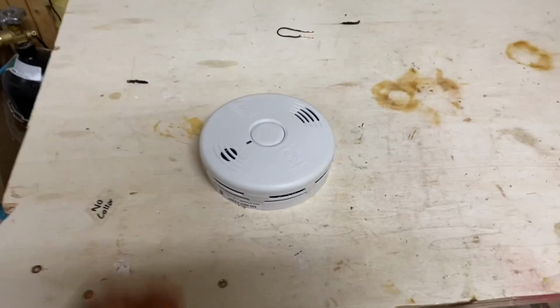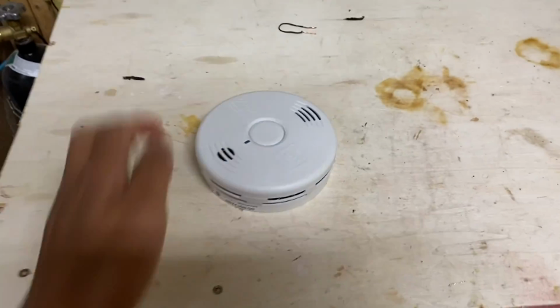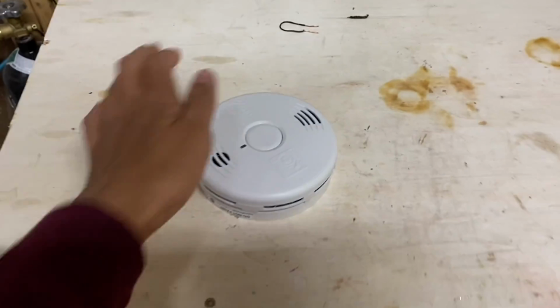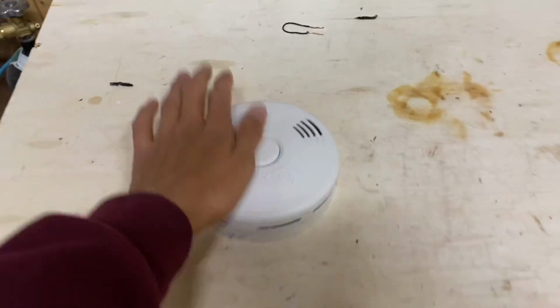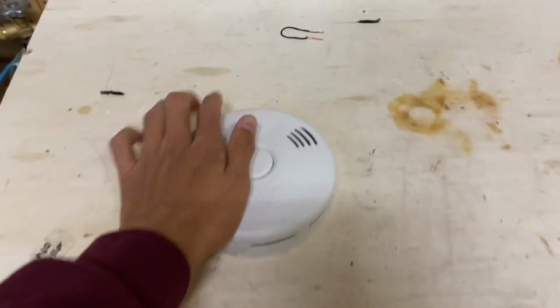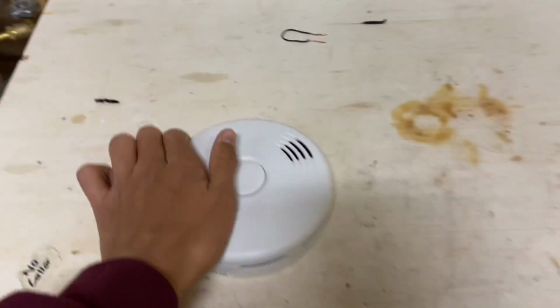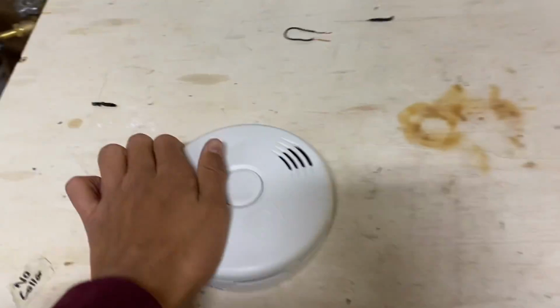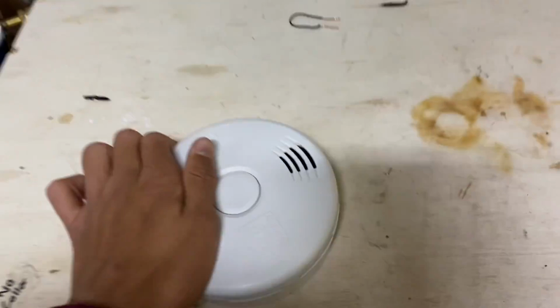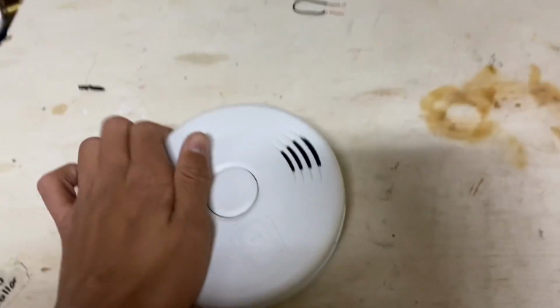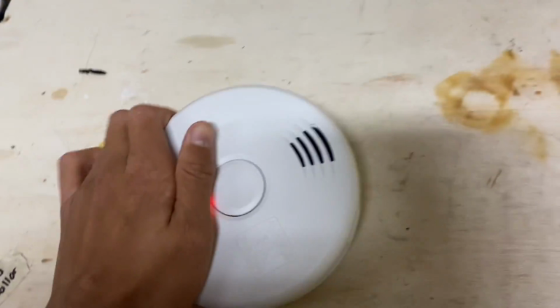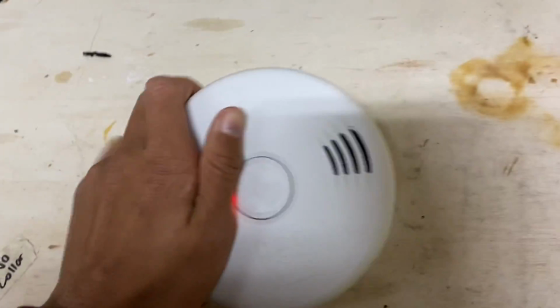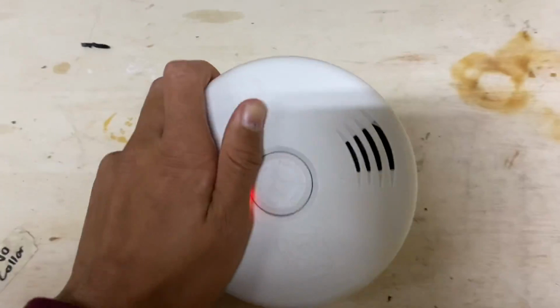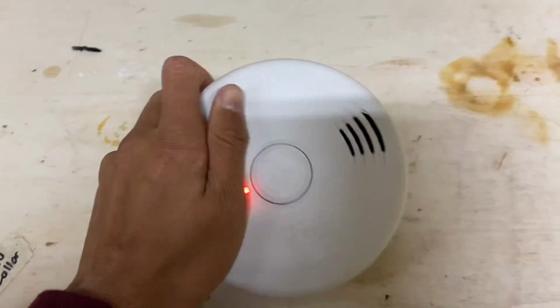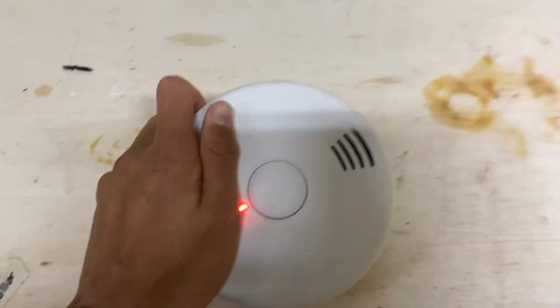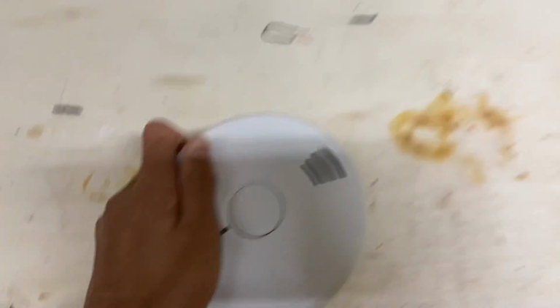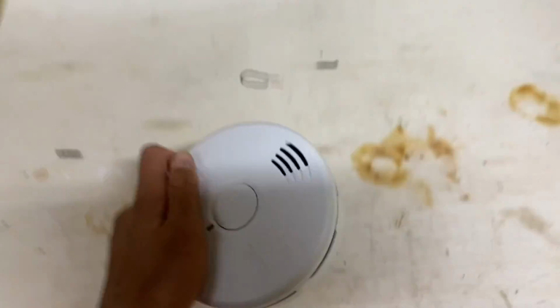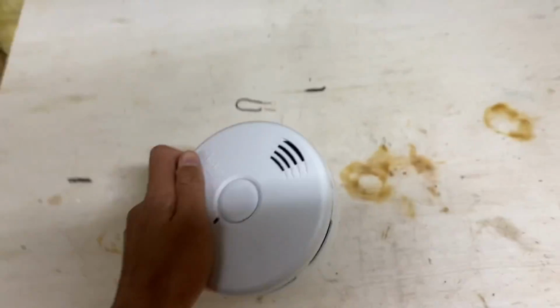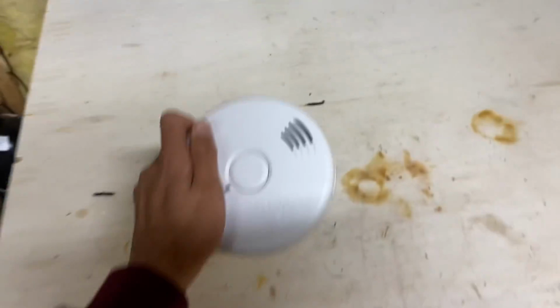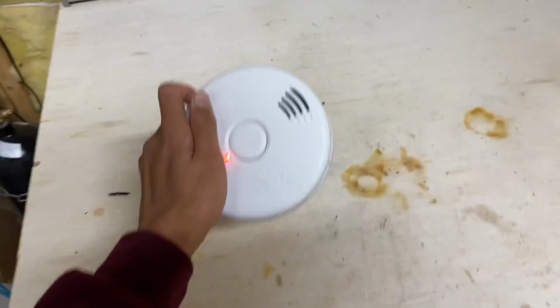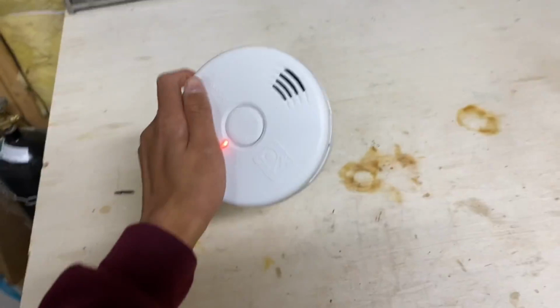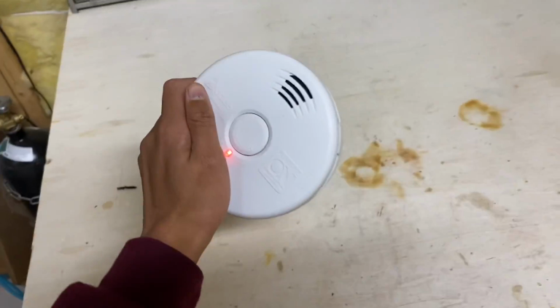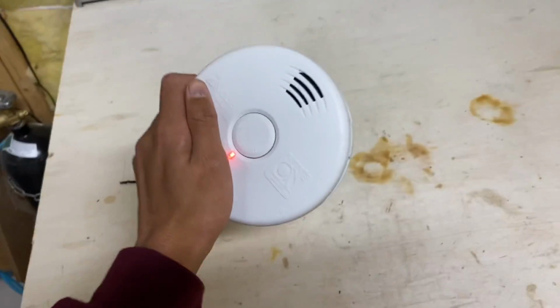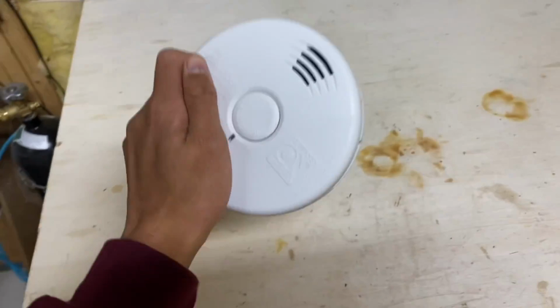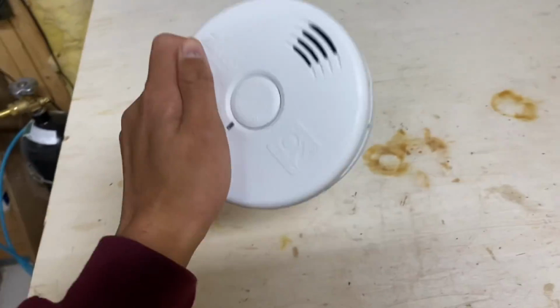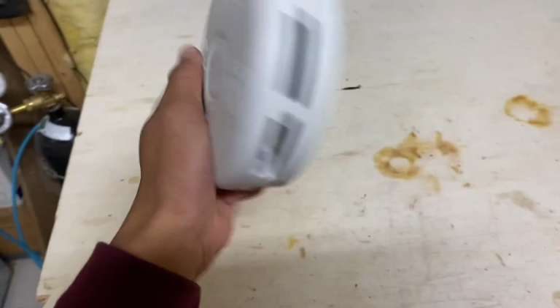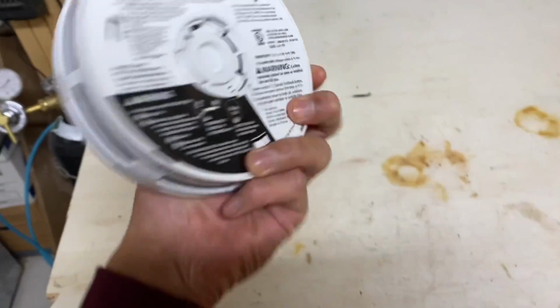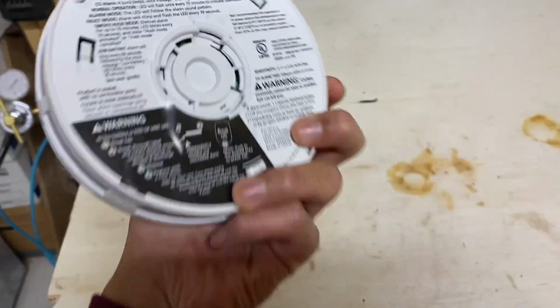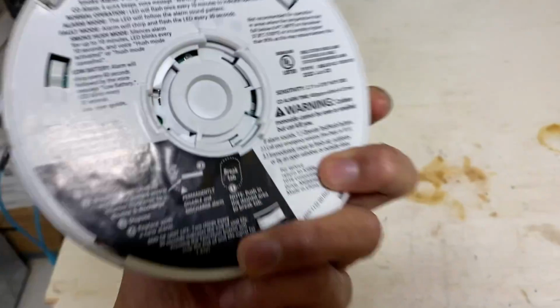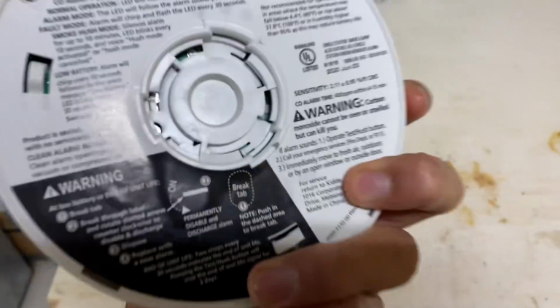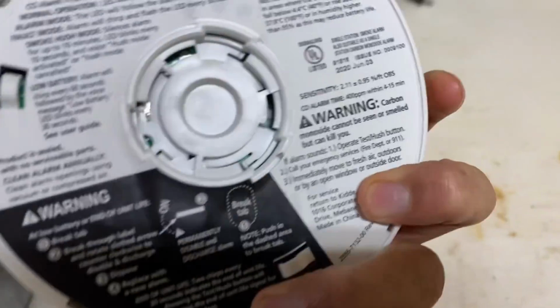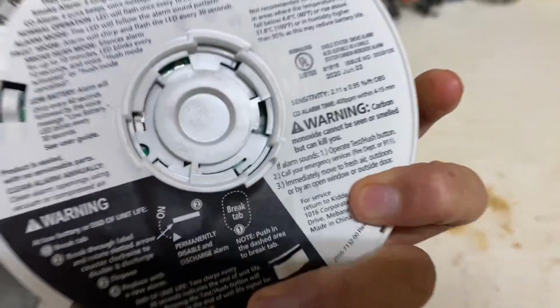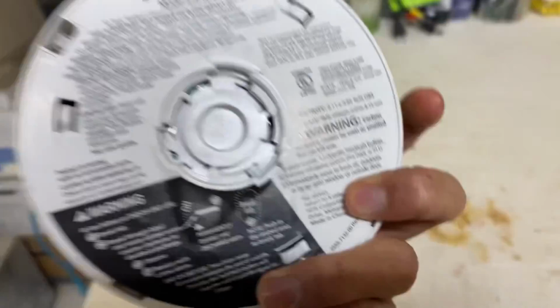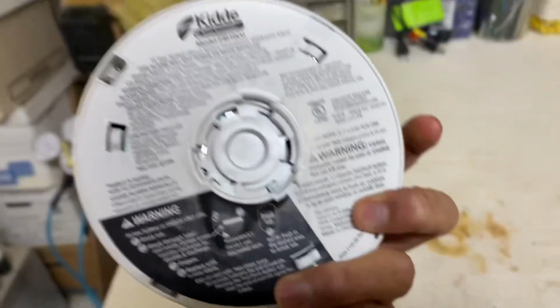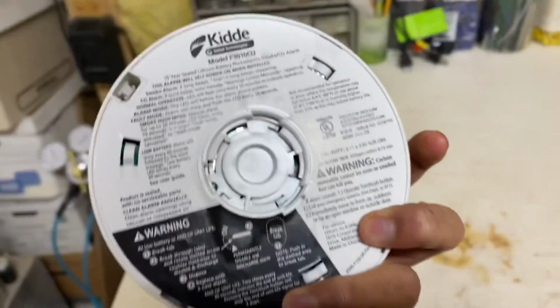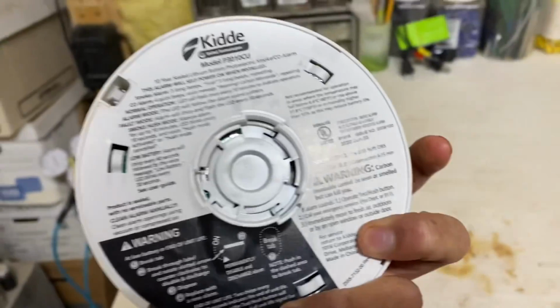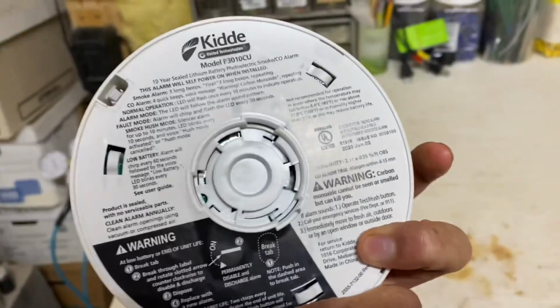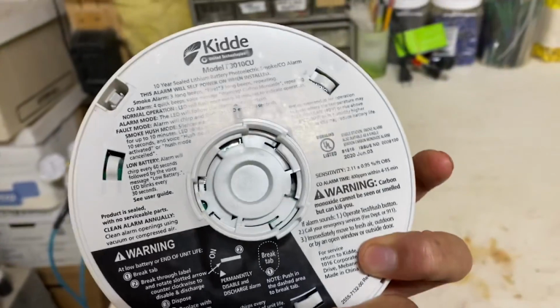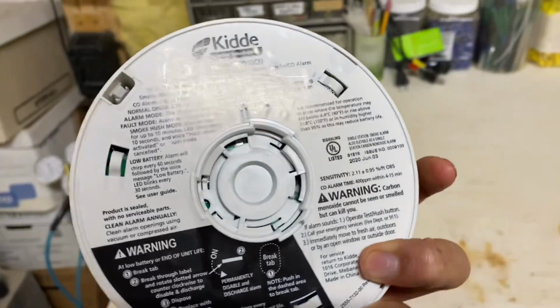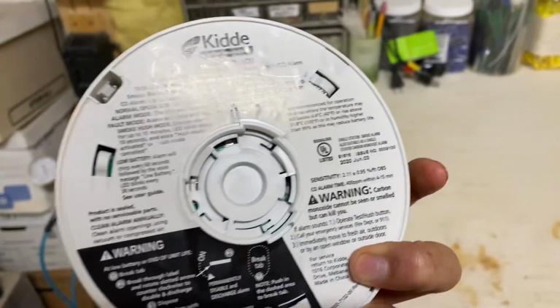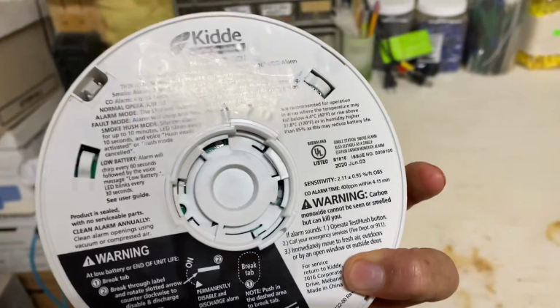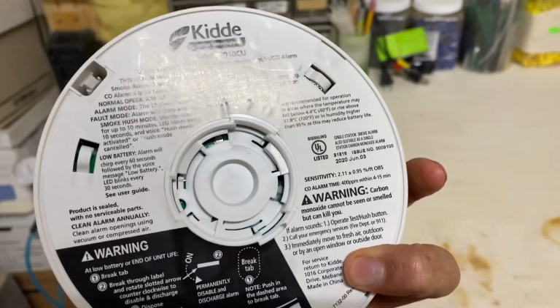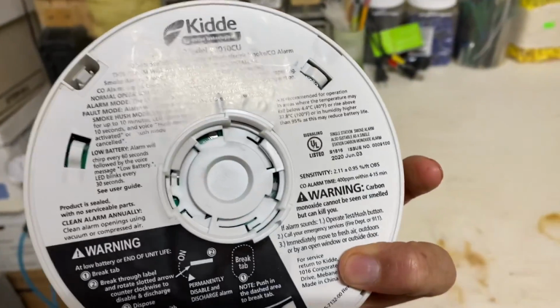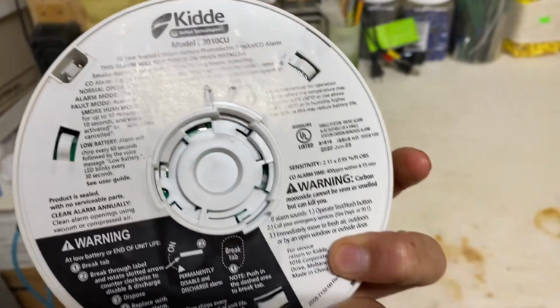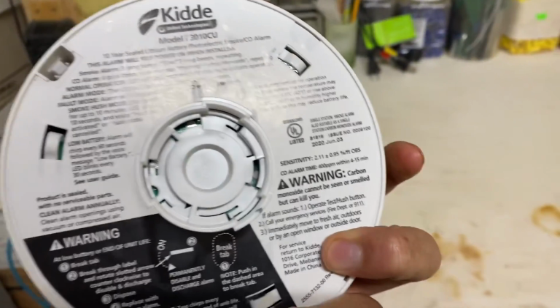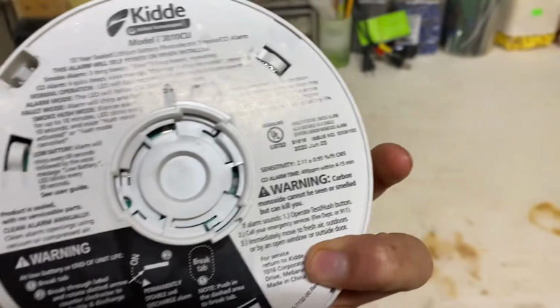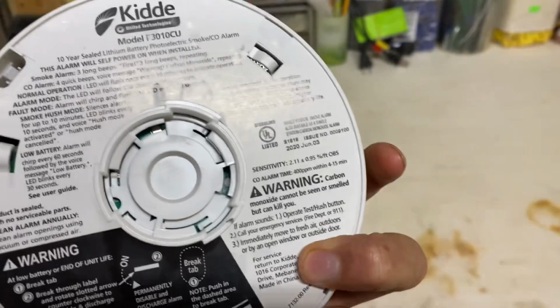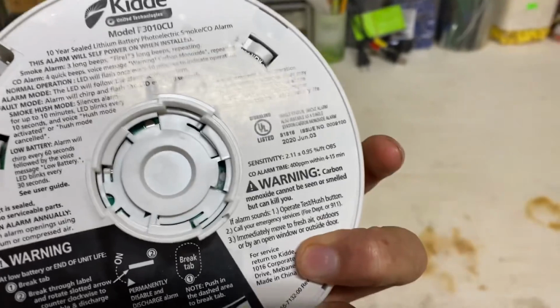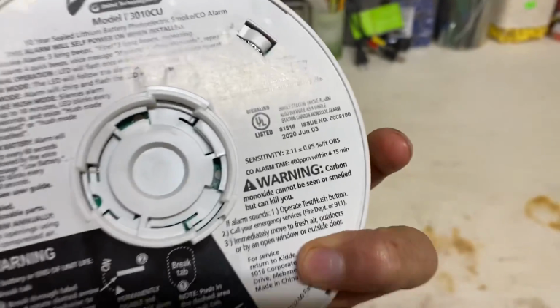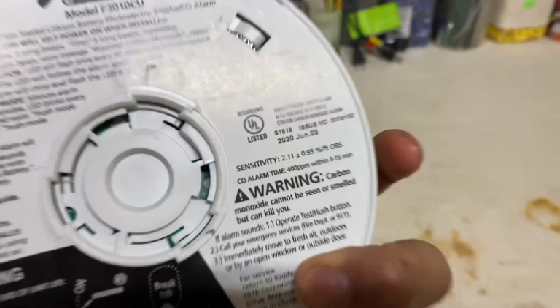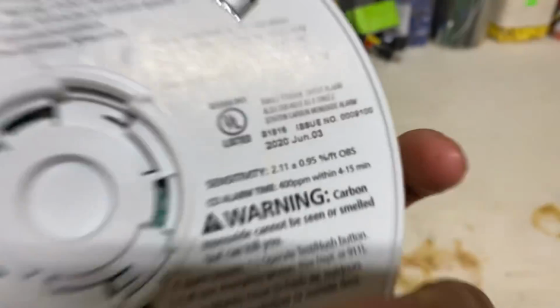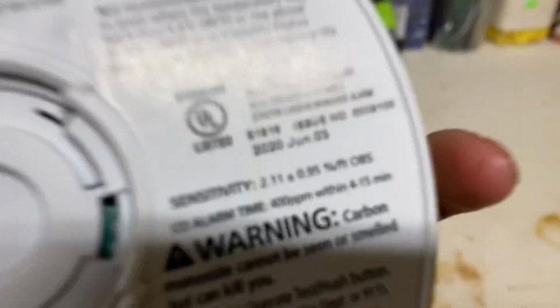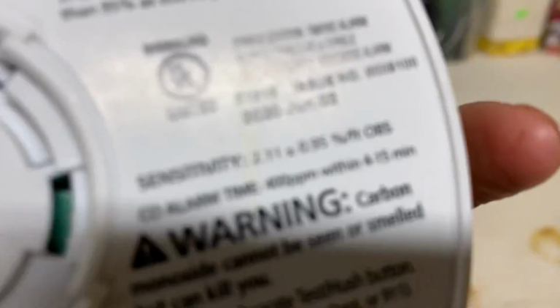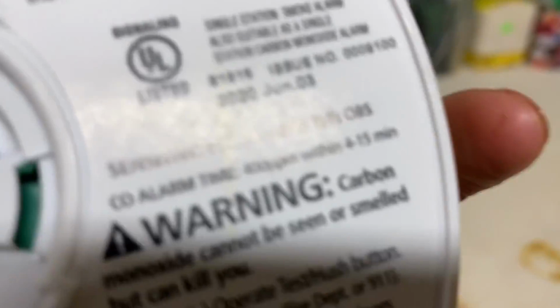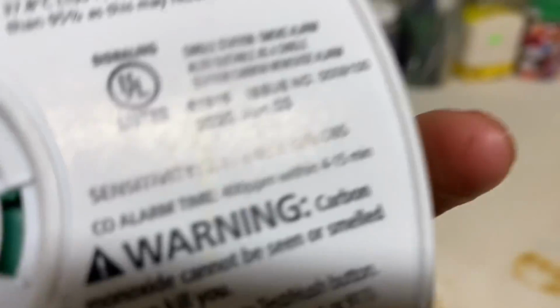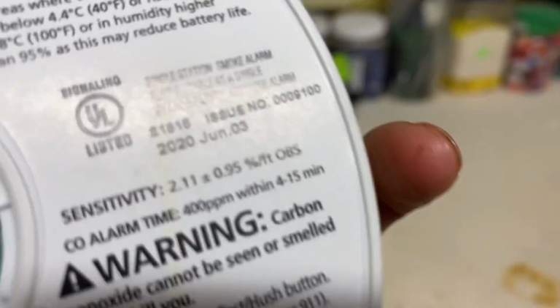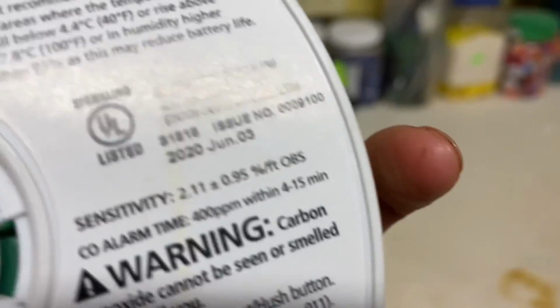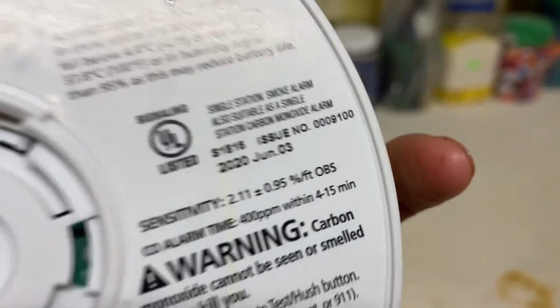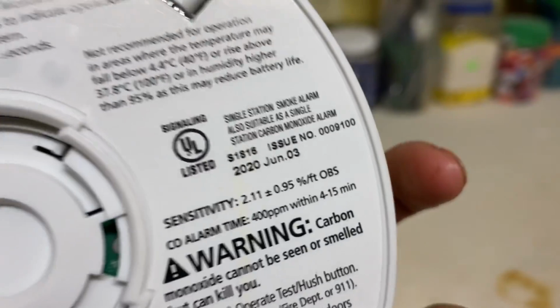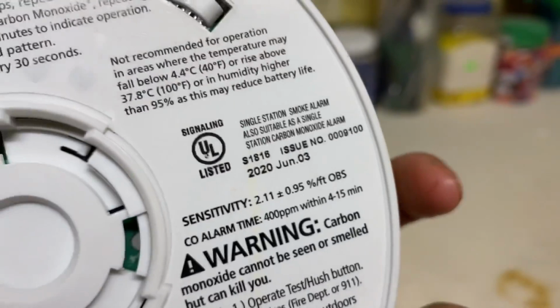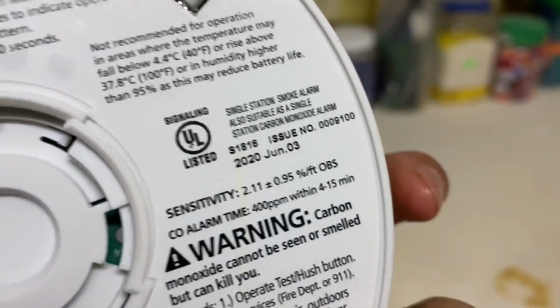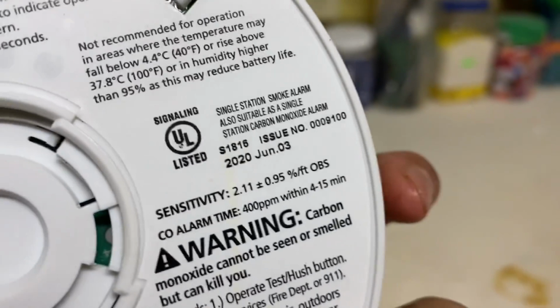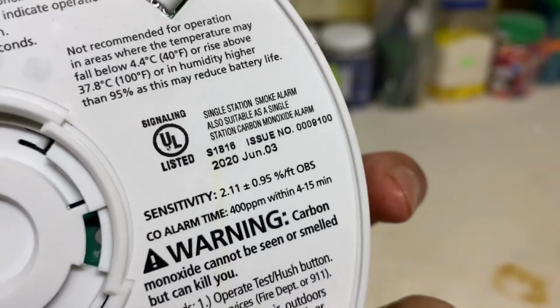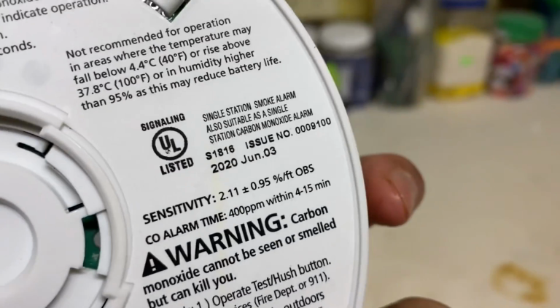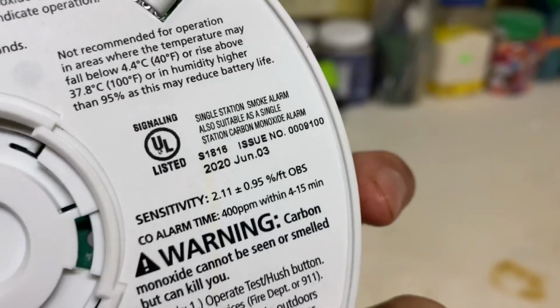Hey guys, so I have this Kitta smoke alarm. It's one of the sealed 10-year ones, manufactured 2020.